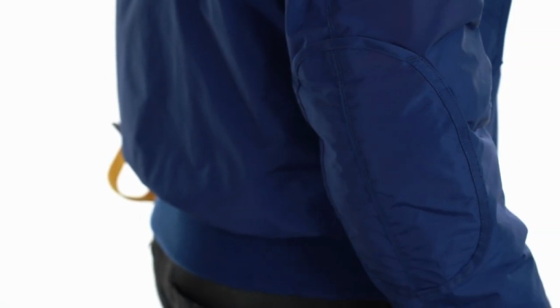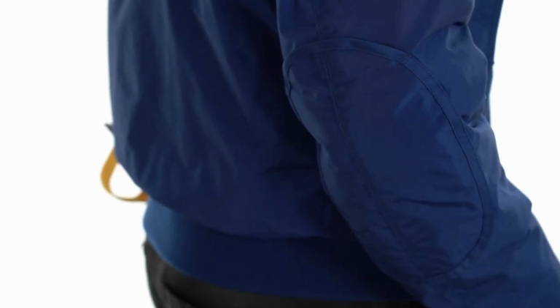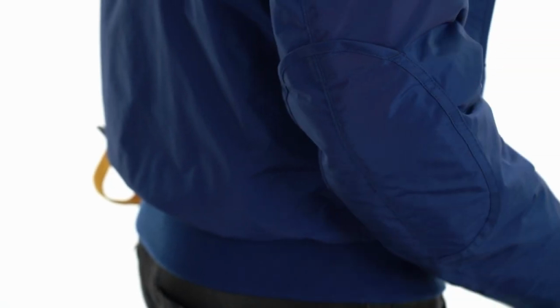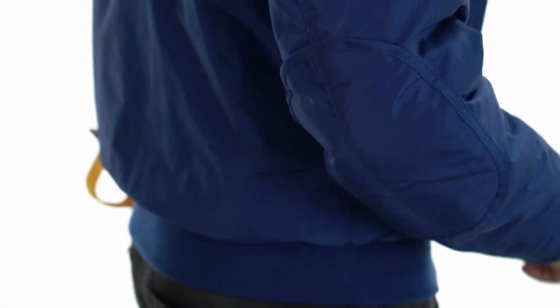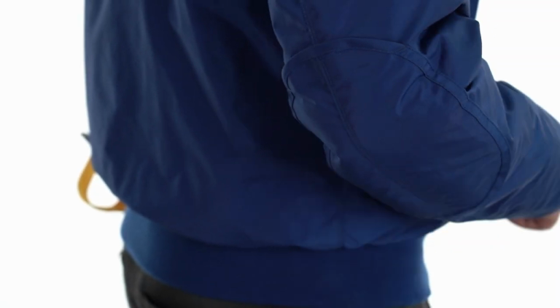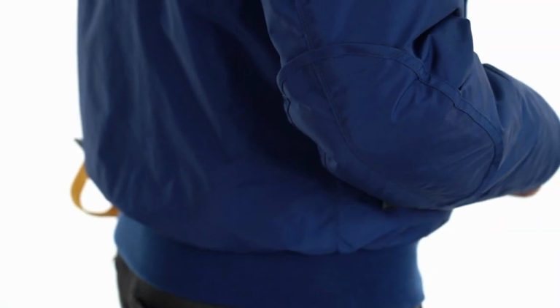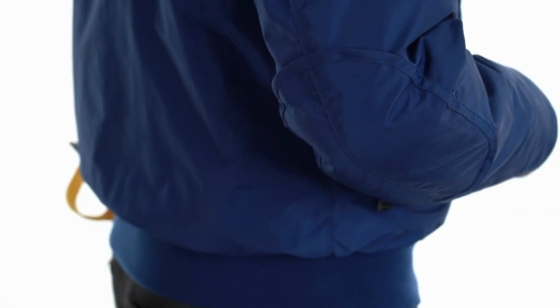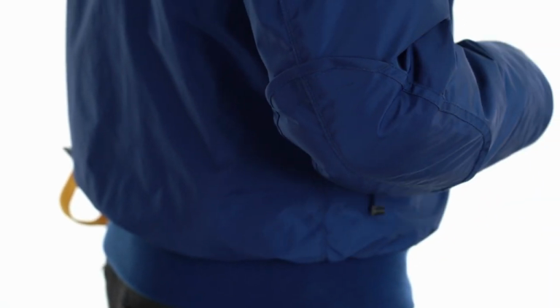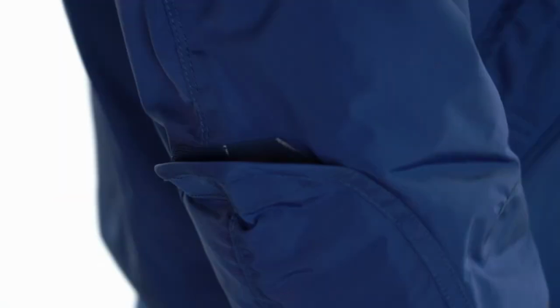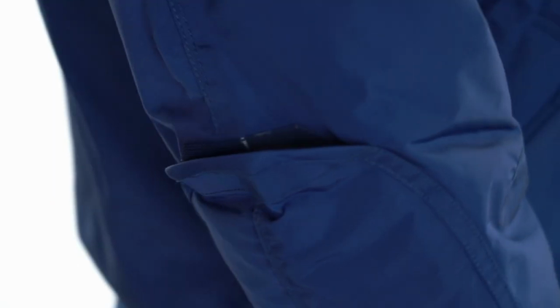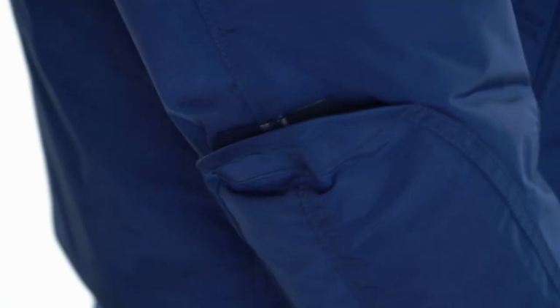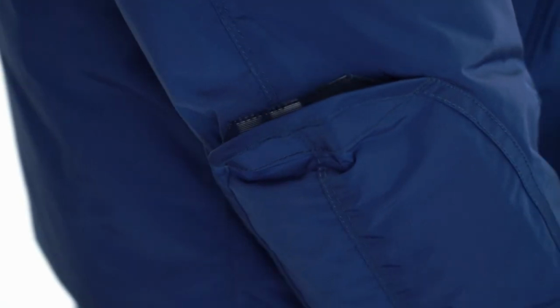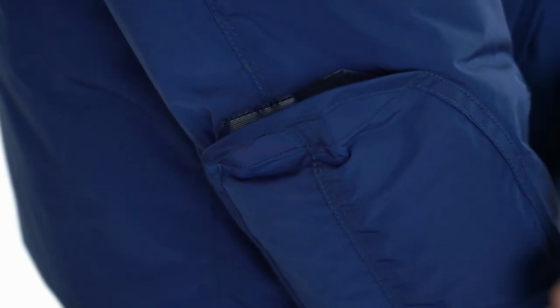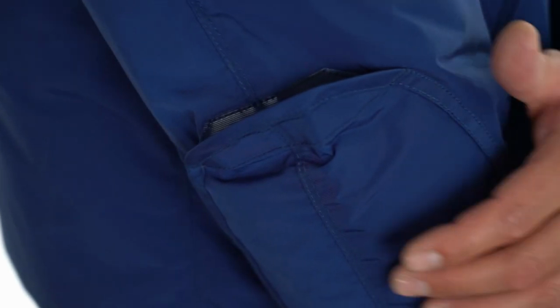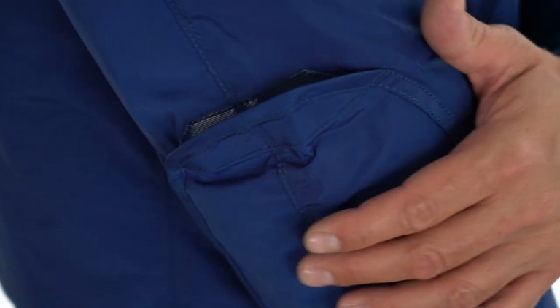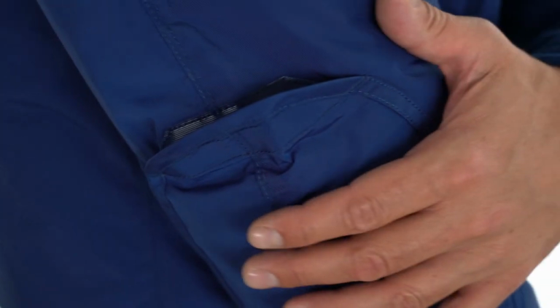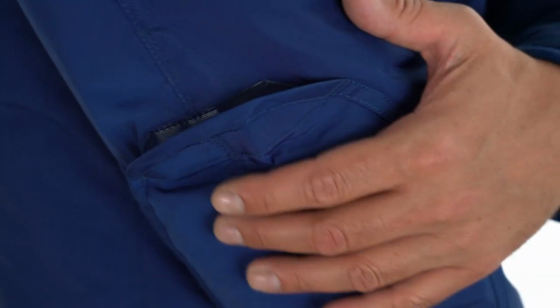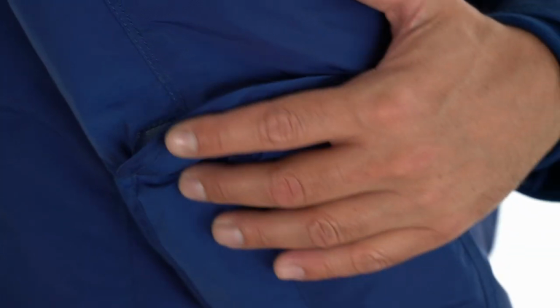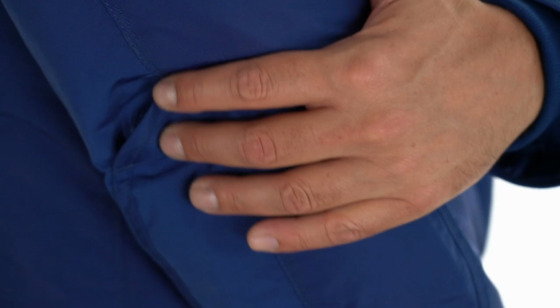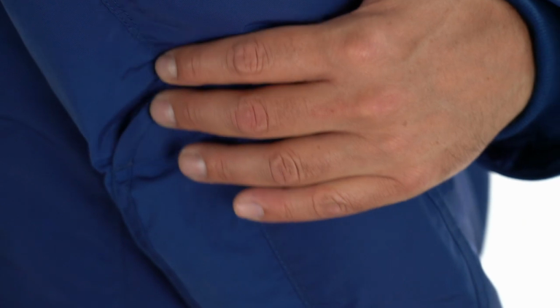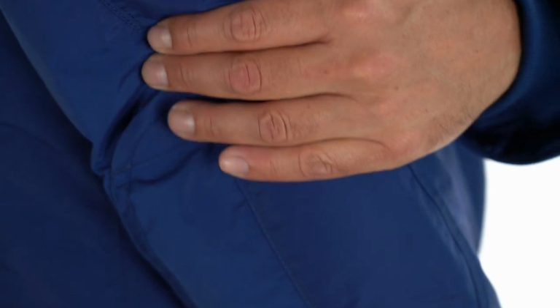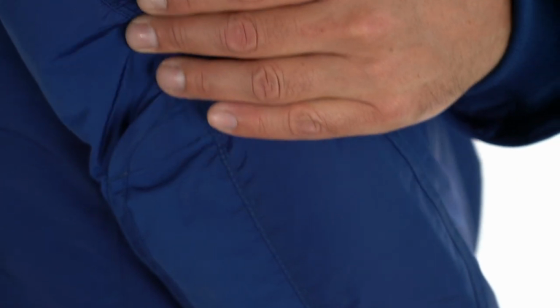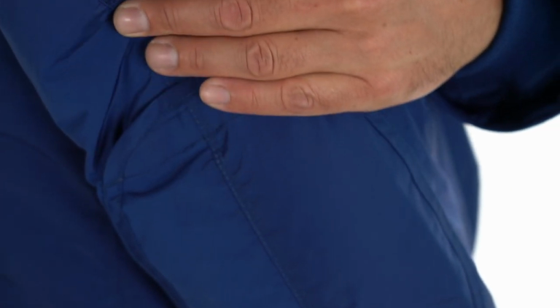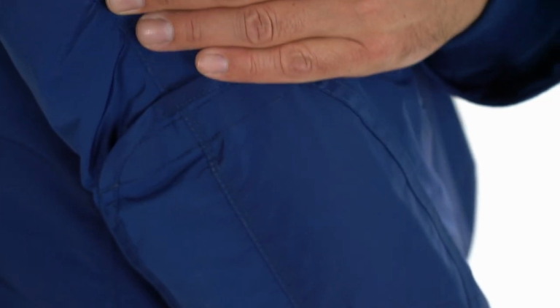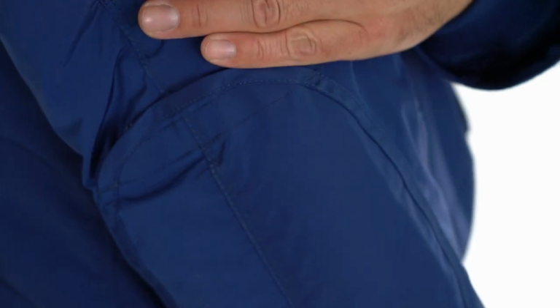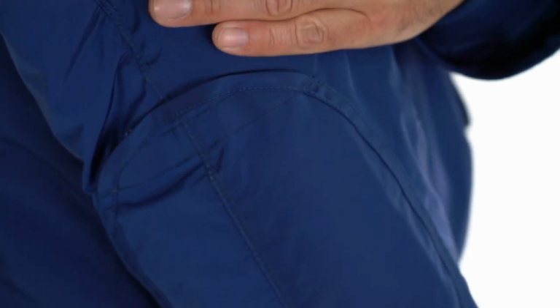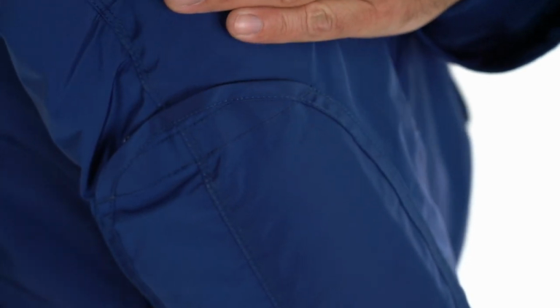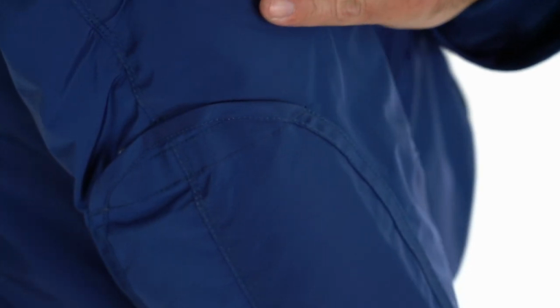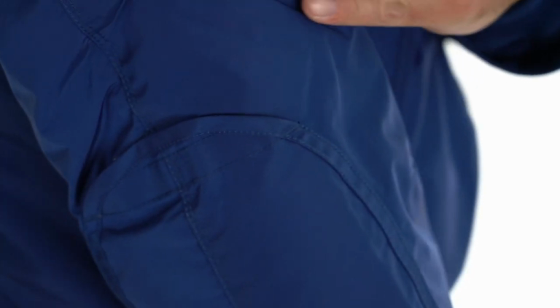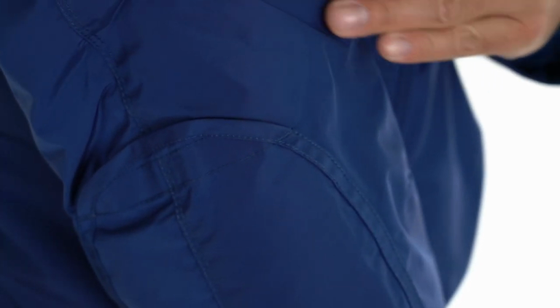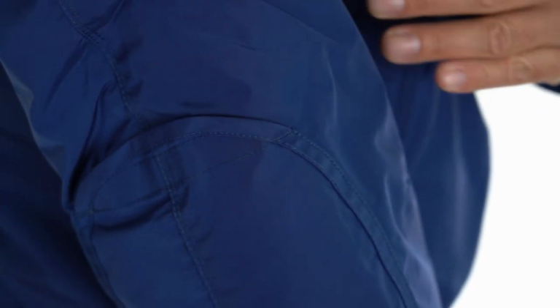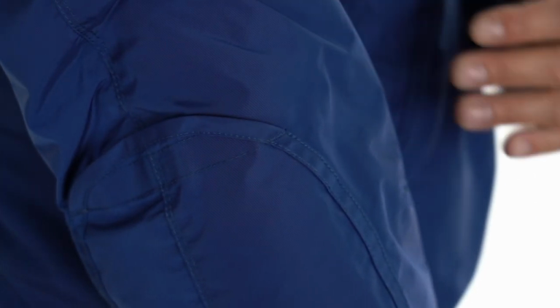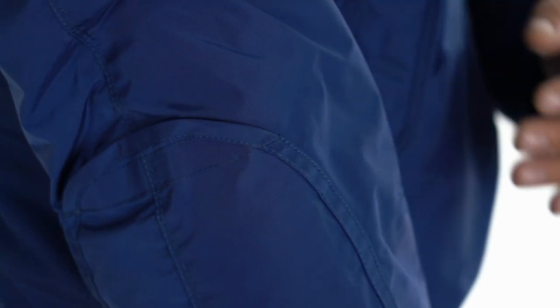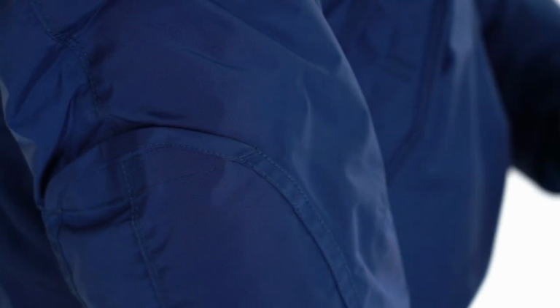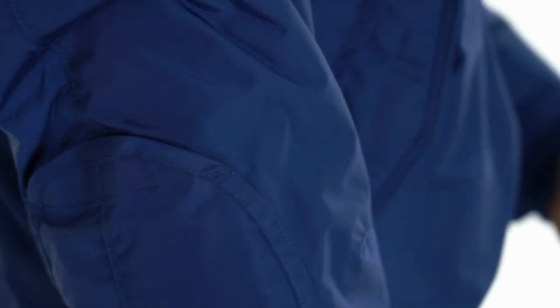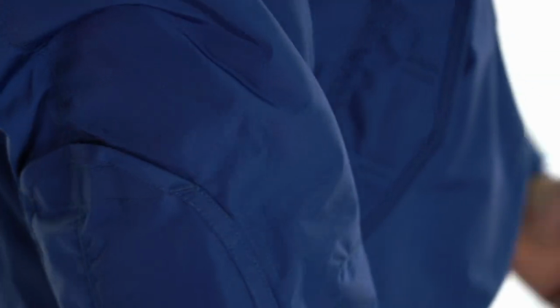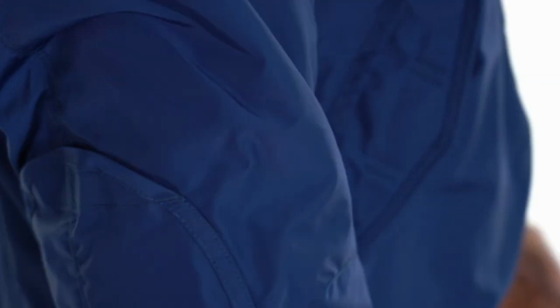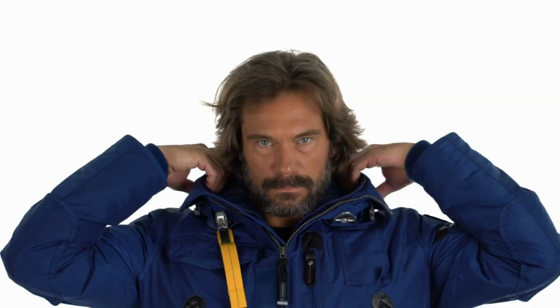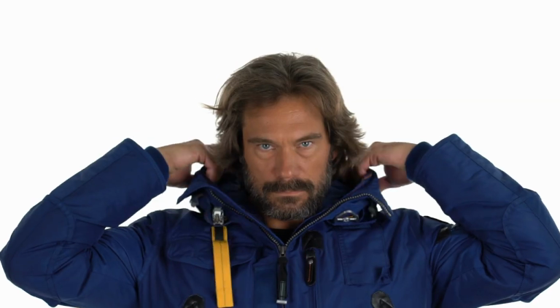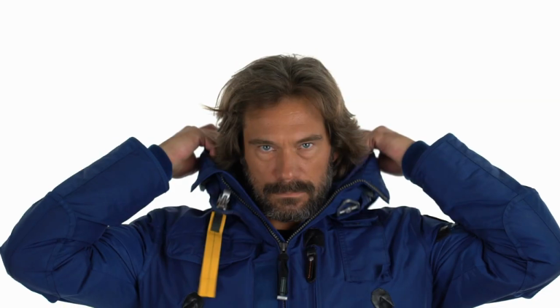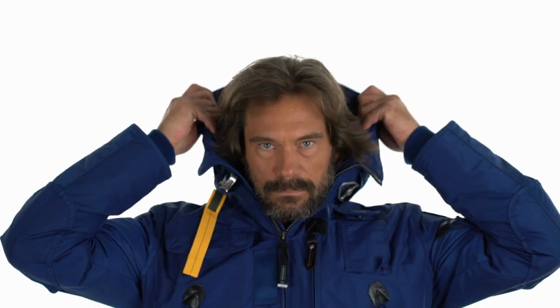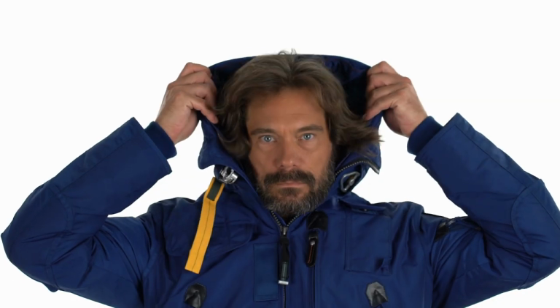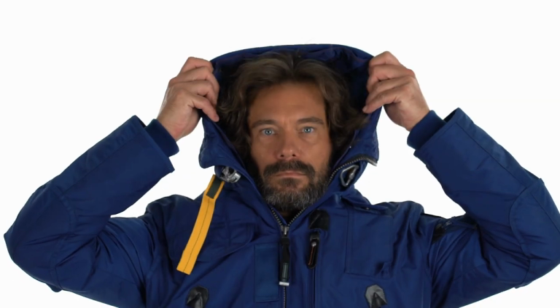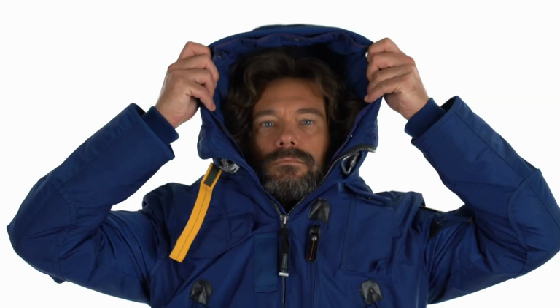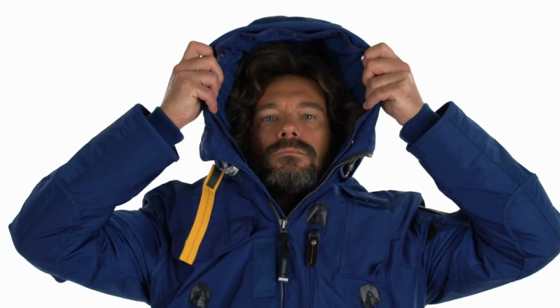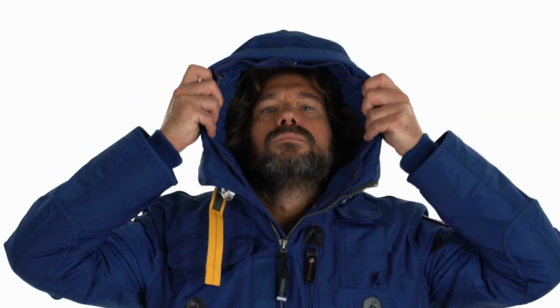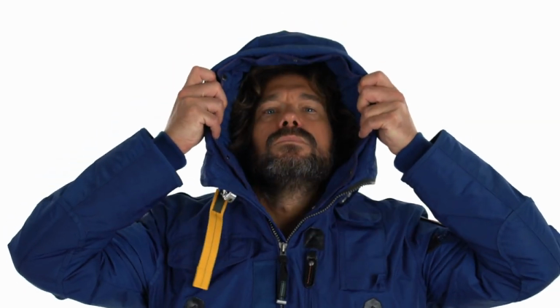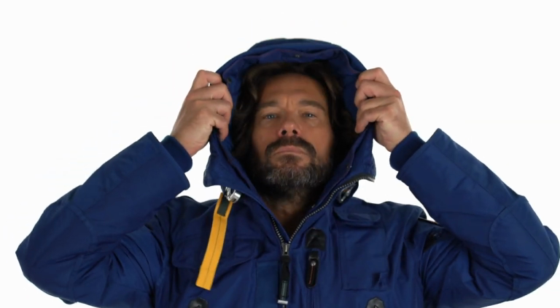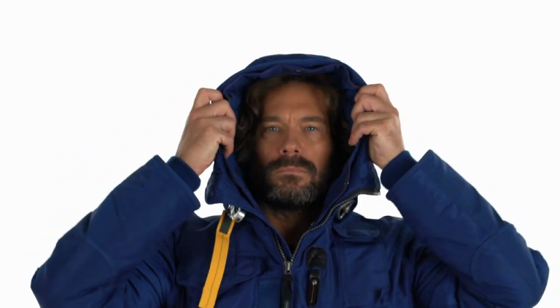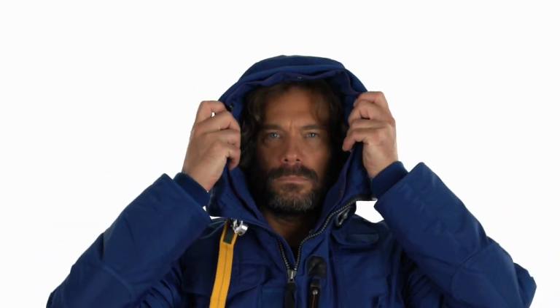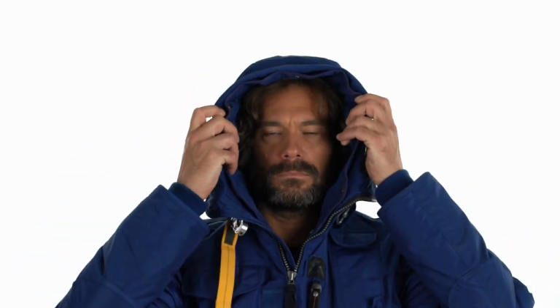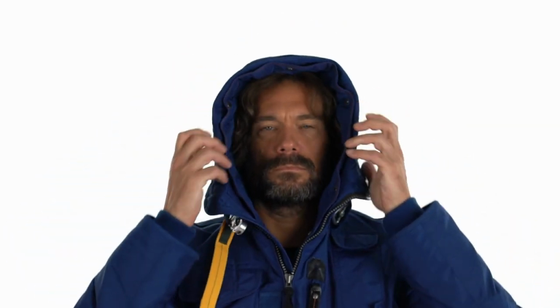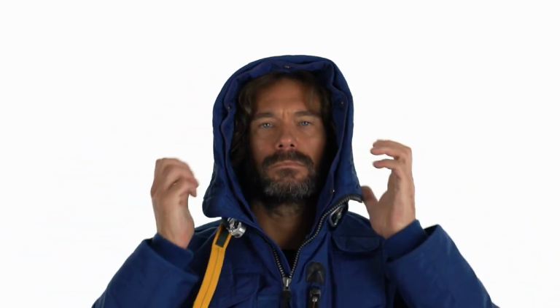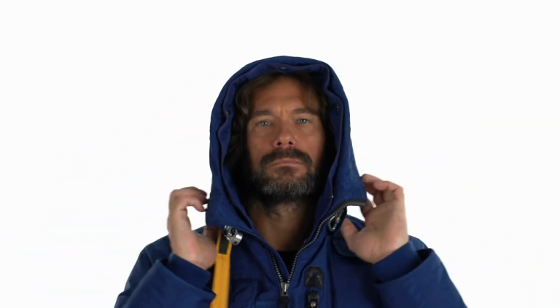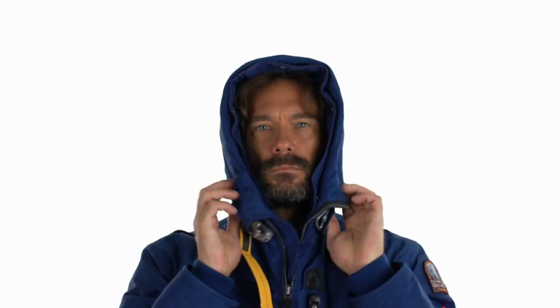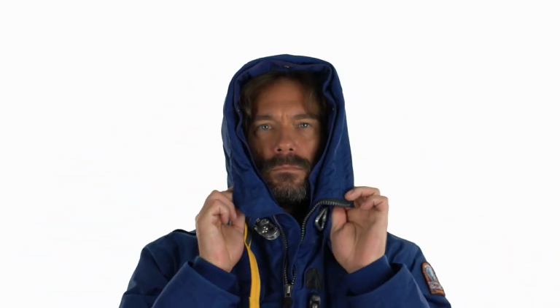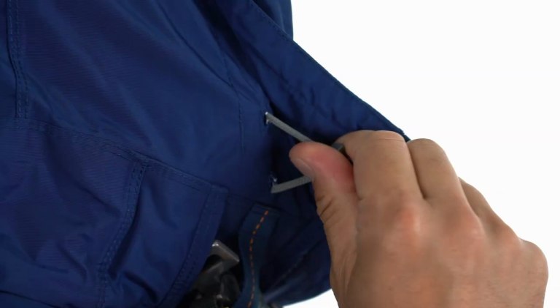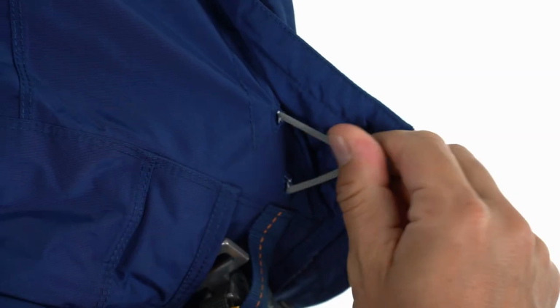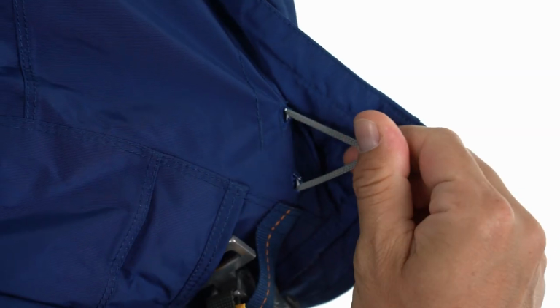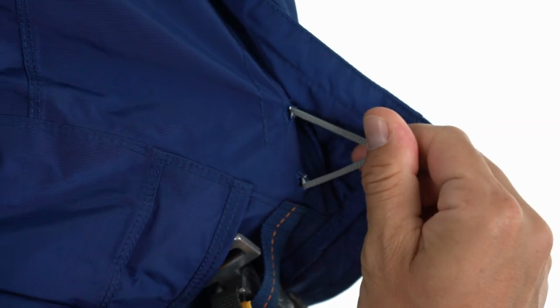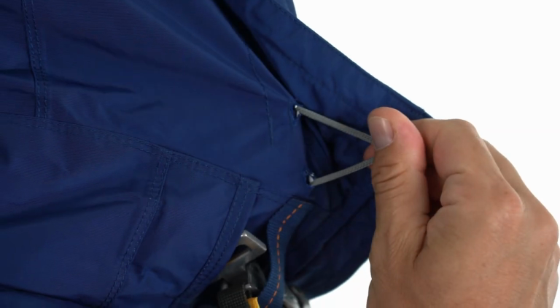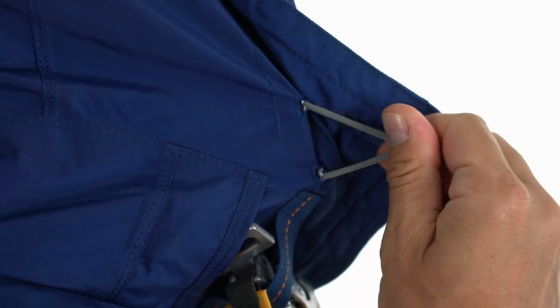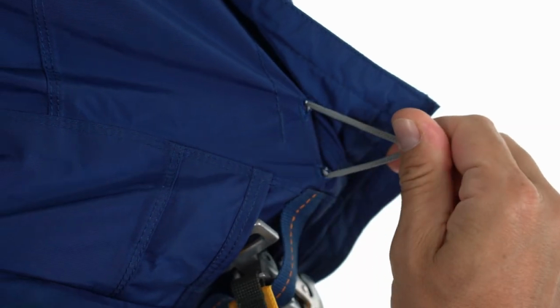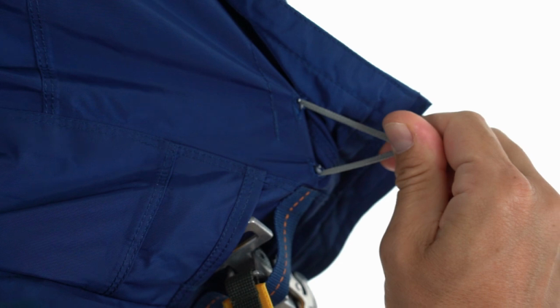Reinforced patches at the elbows increase strength and durability. The hood is adjustable by means of a tape.